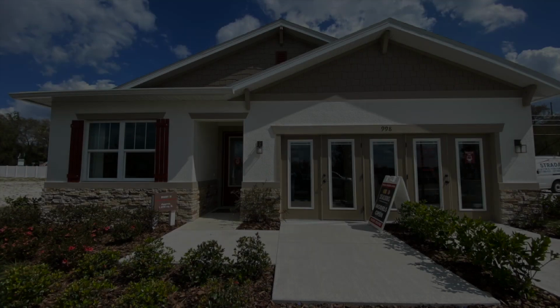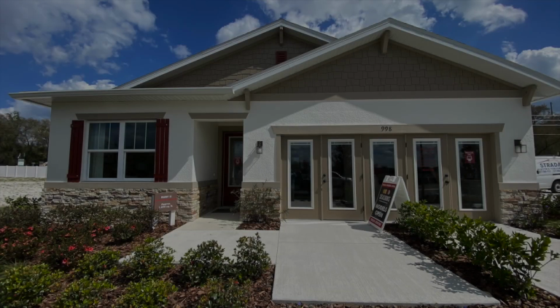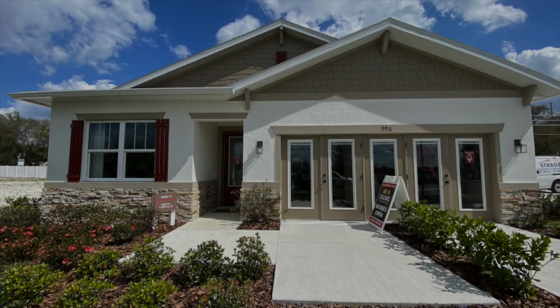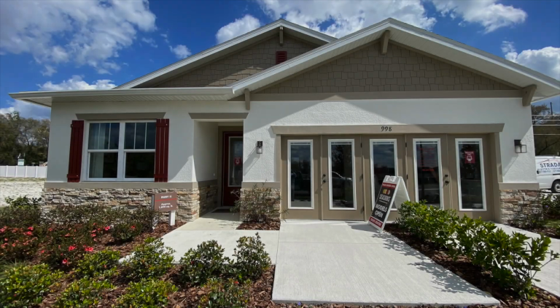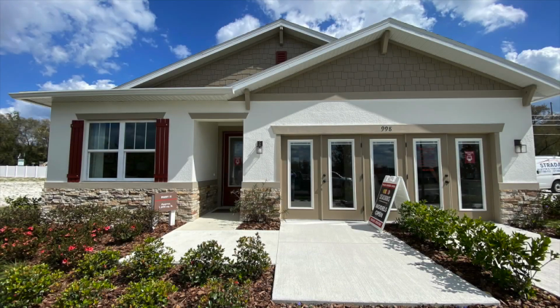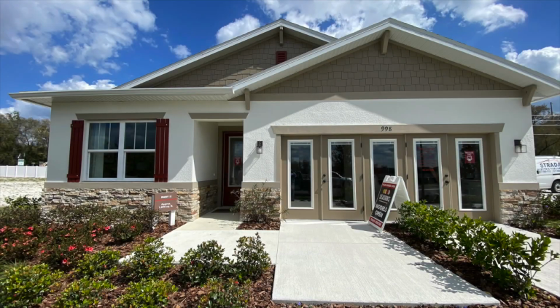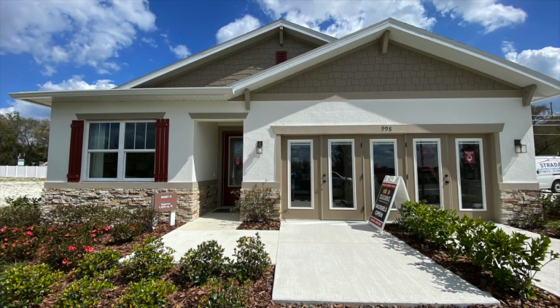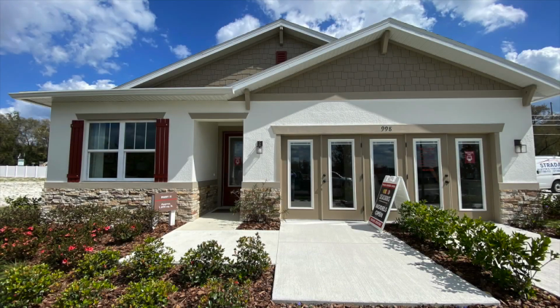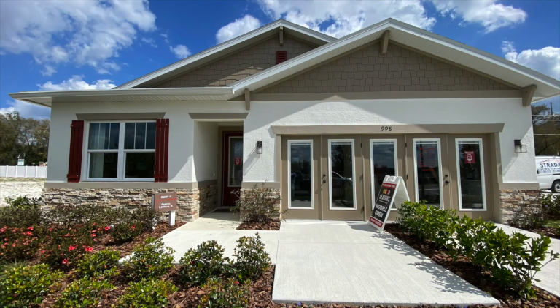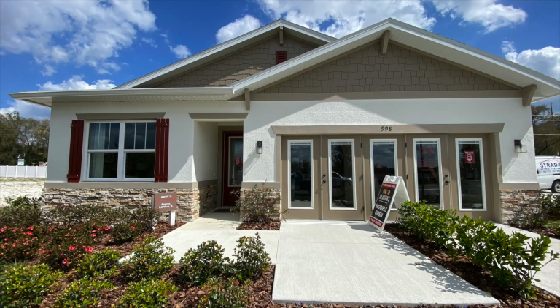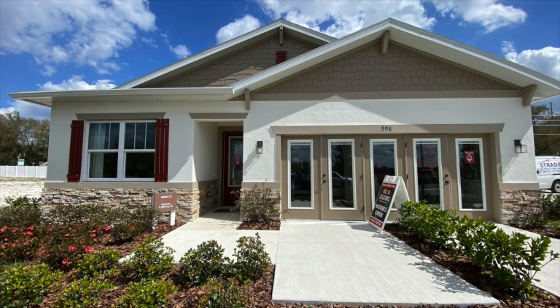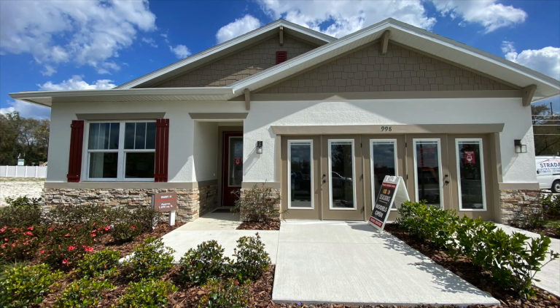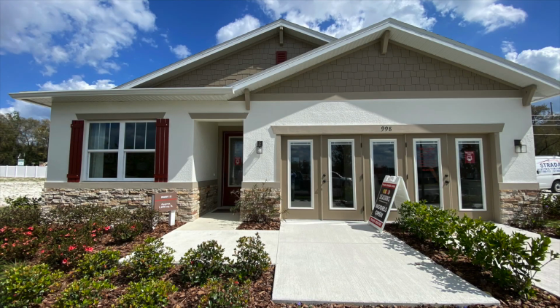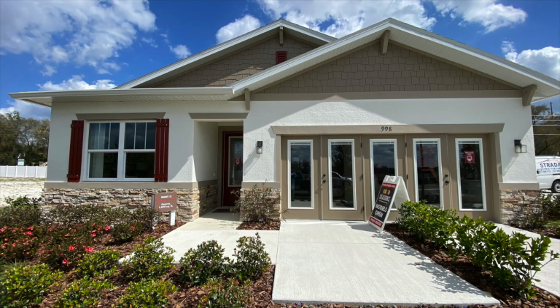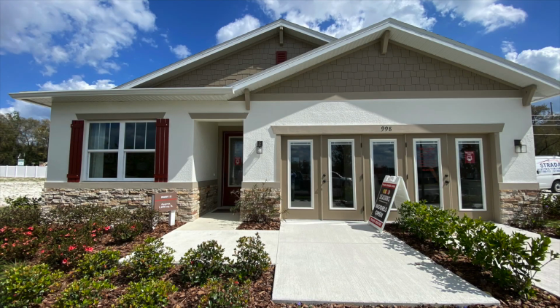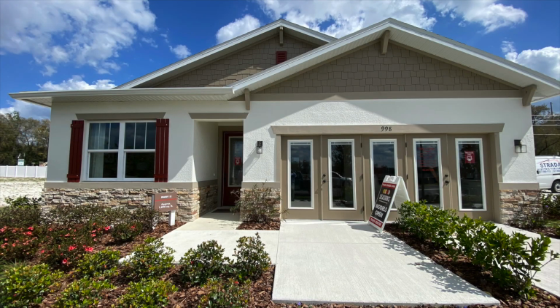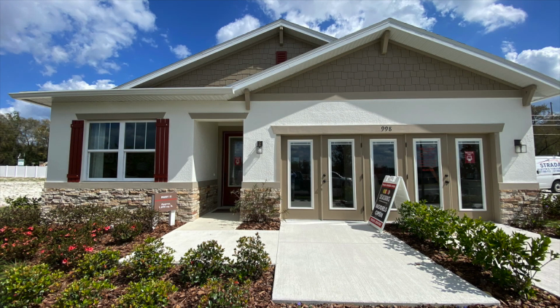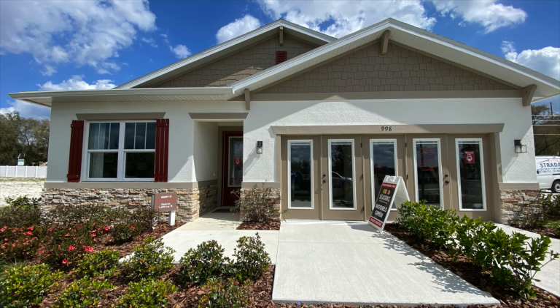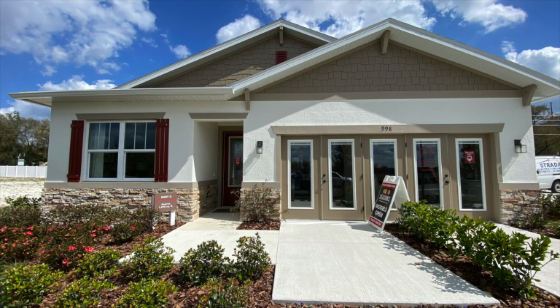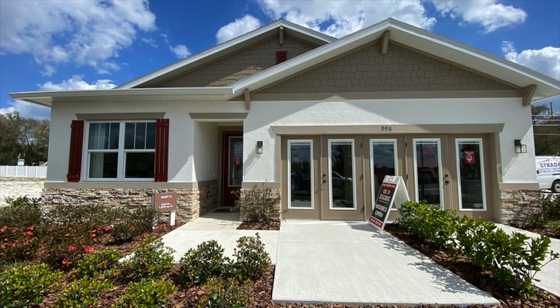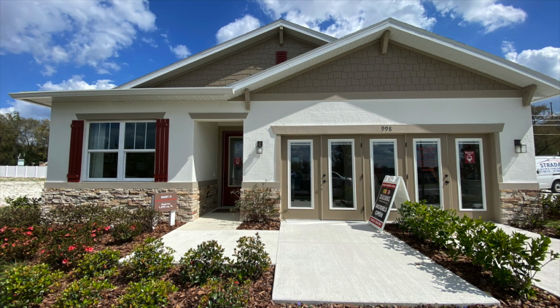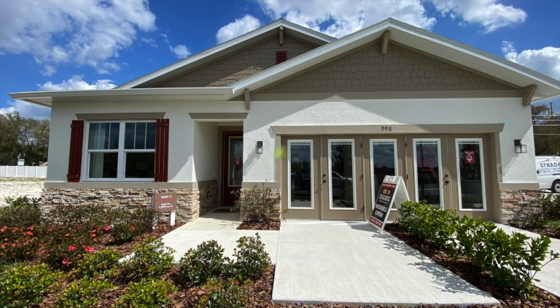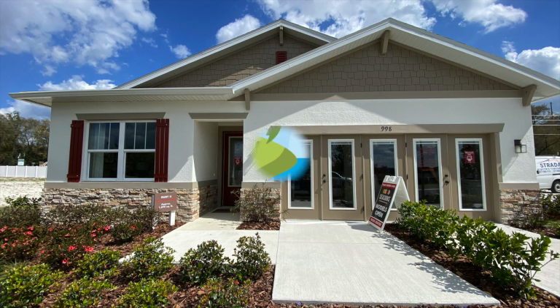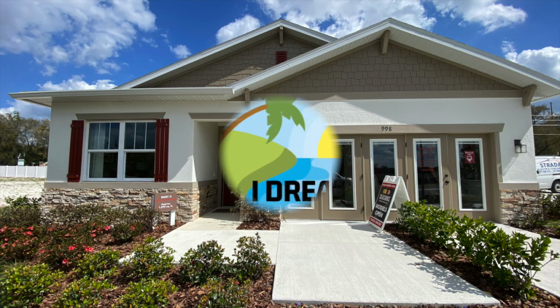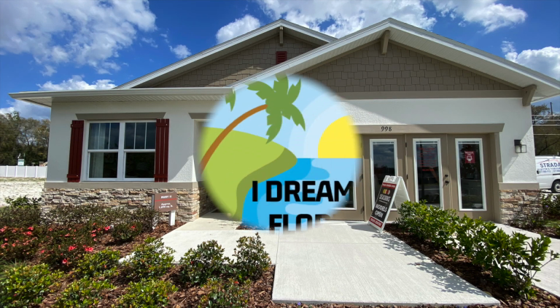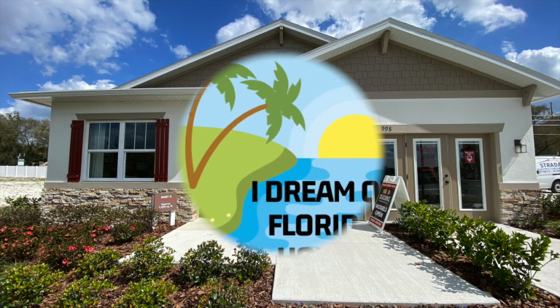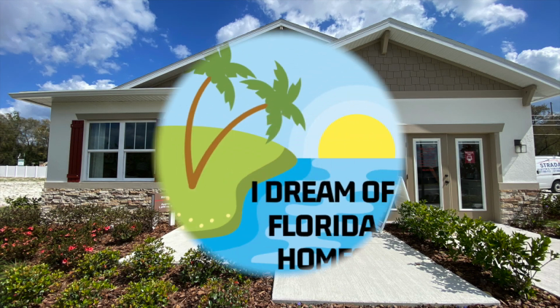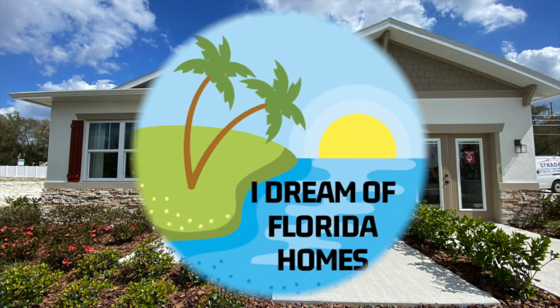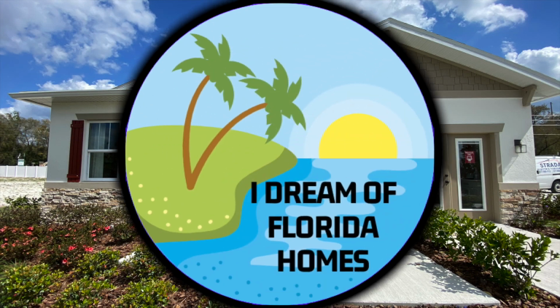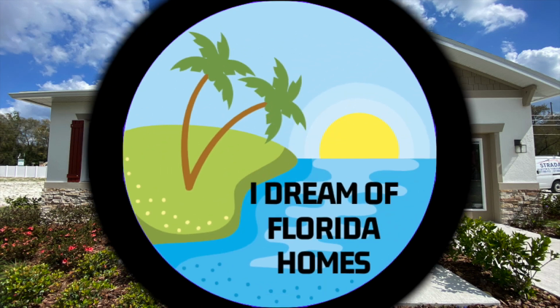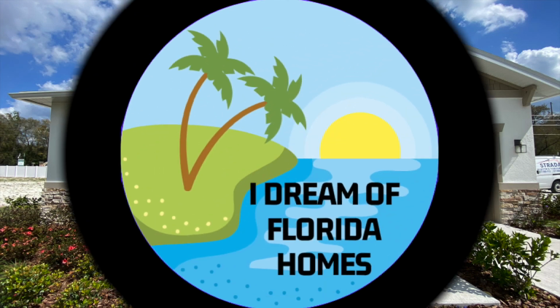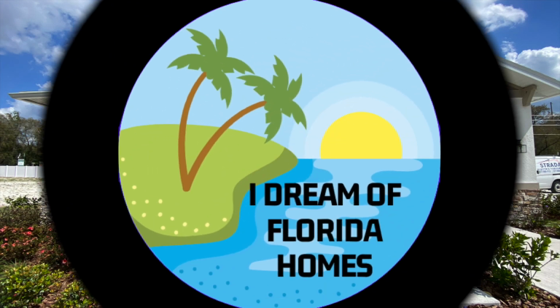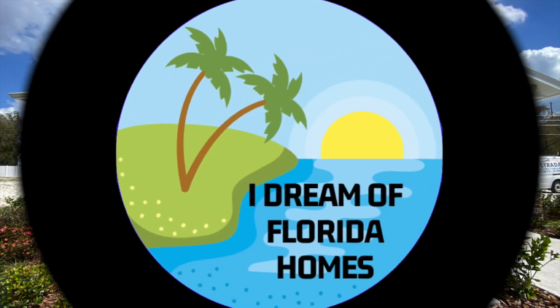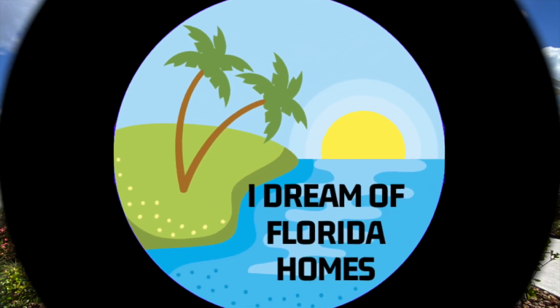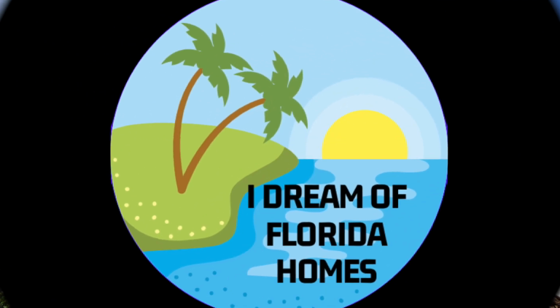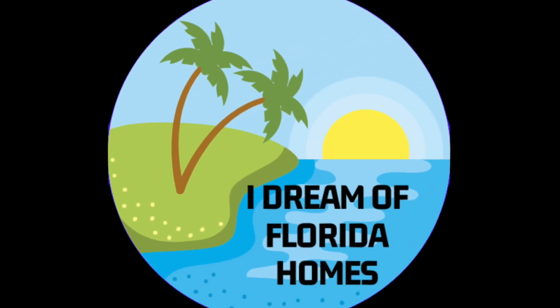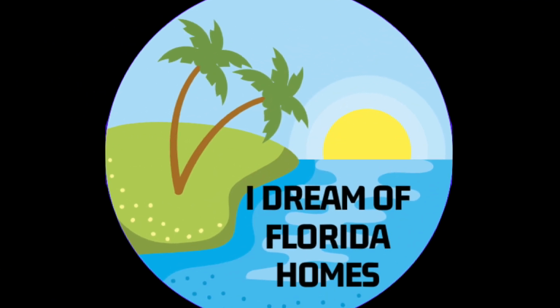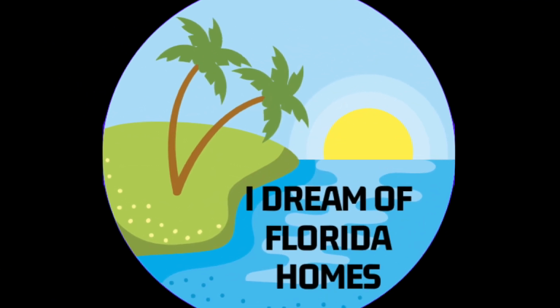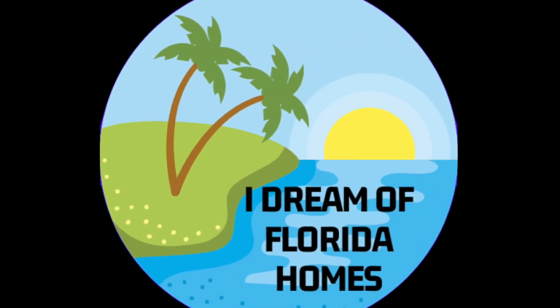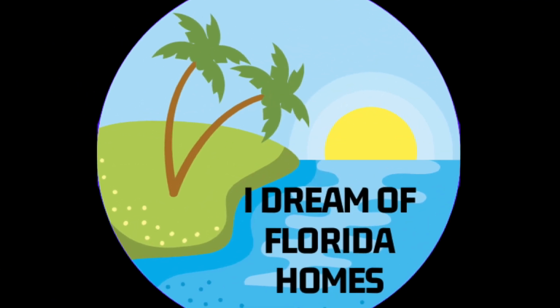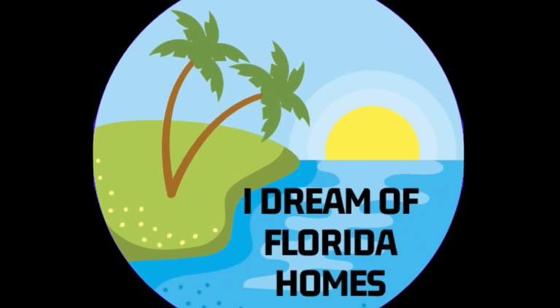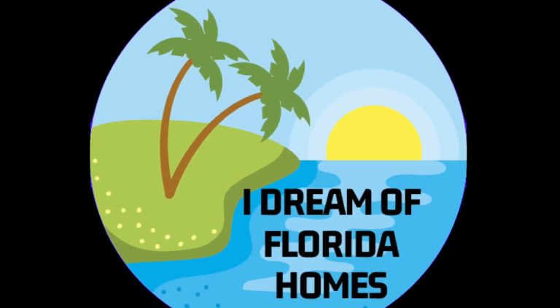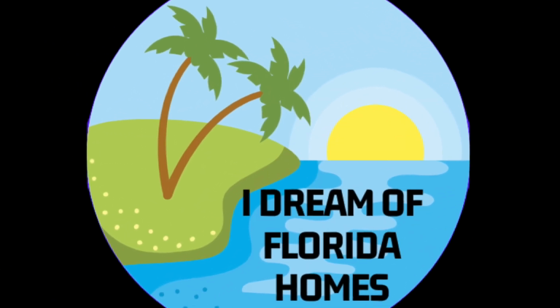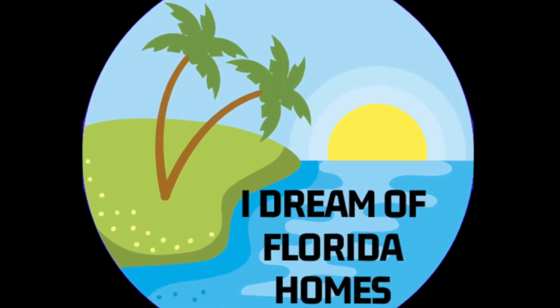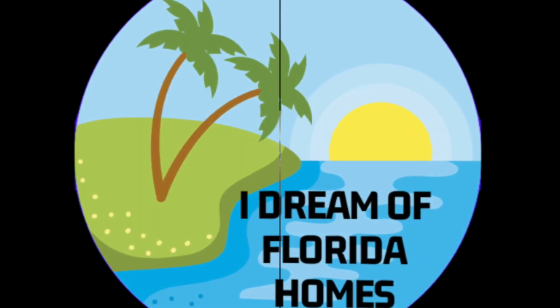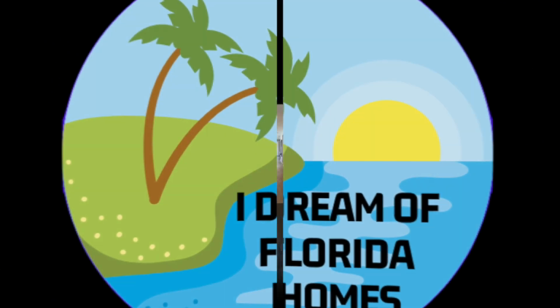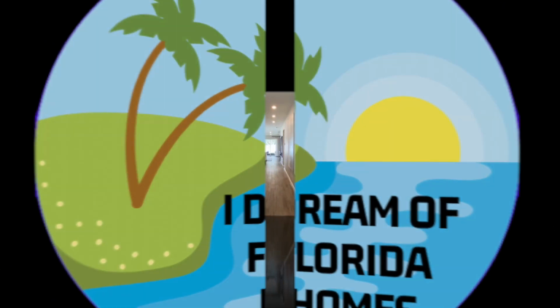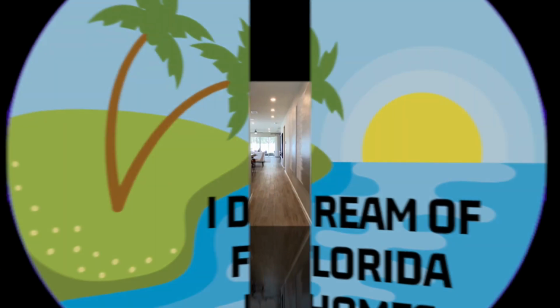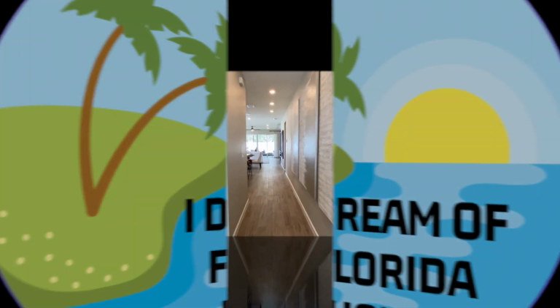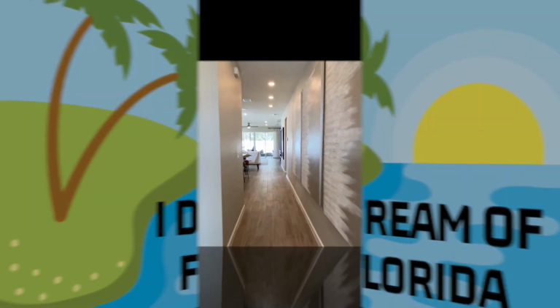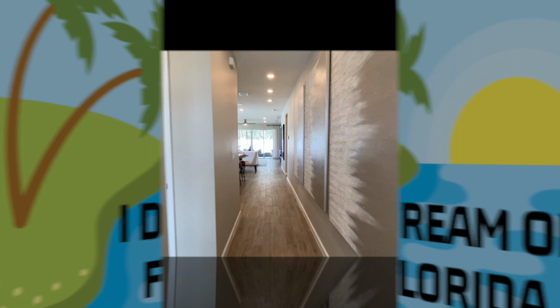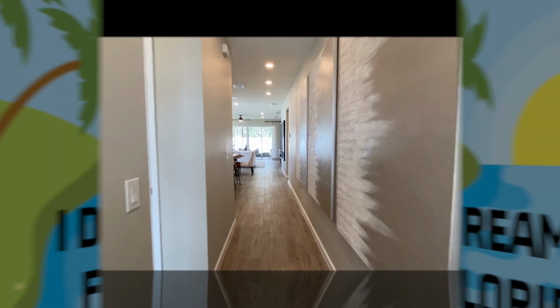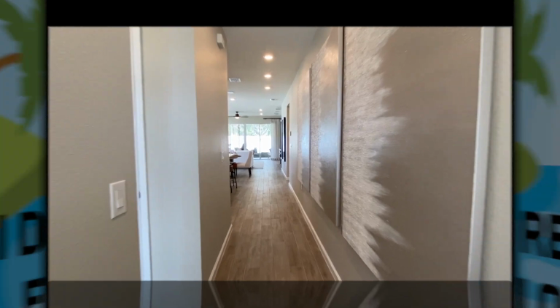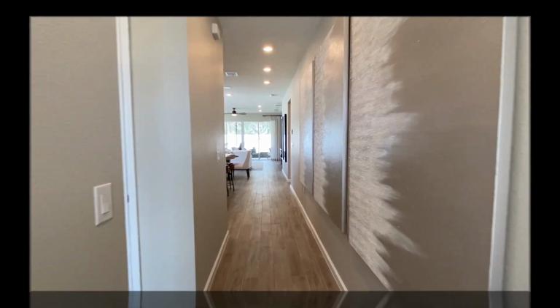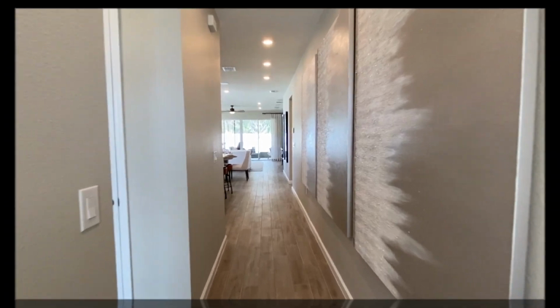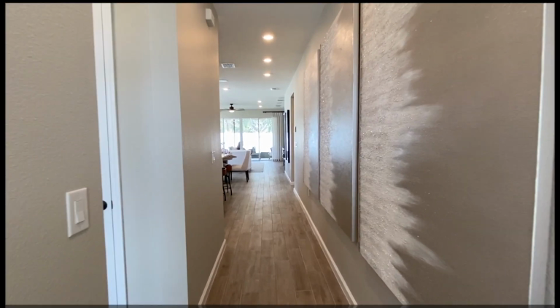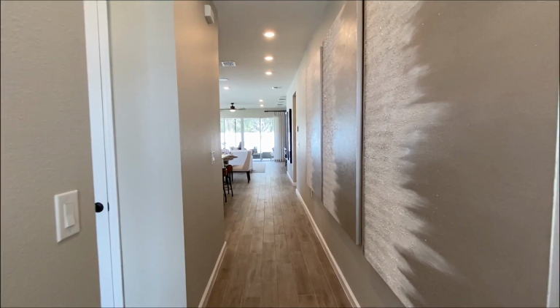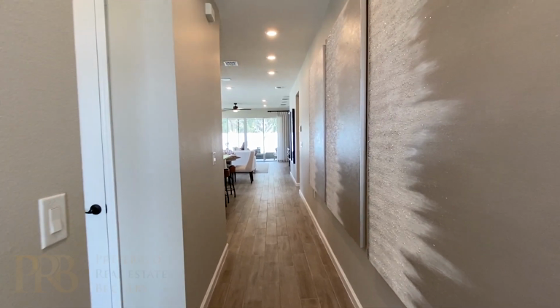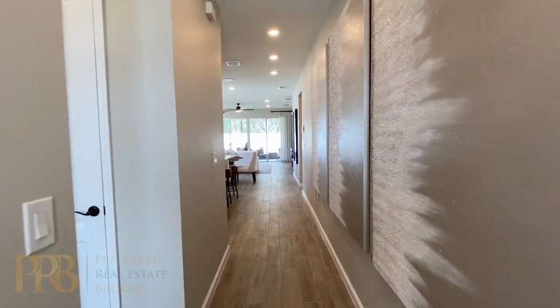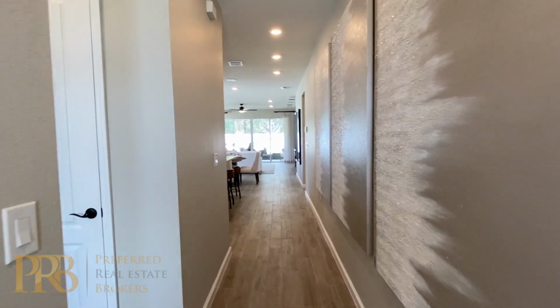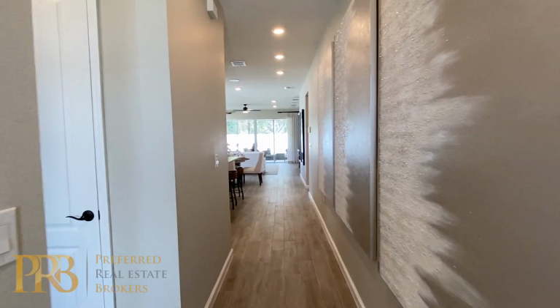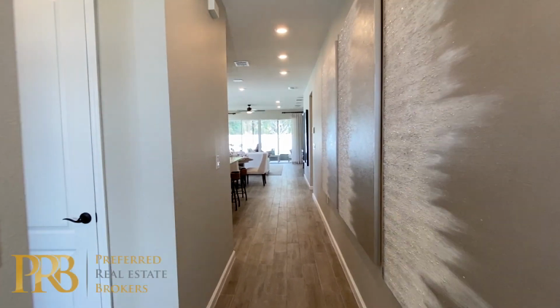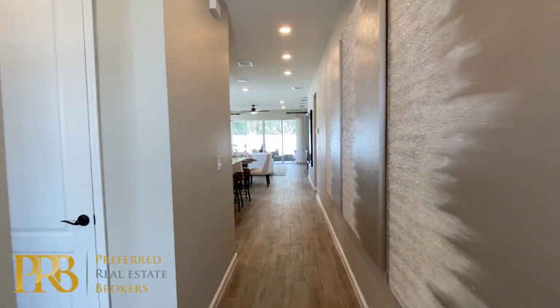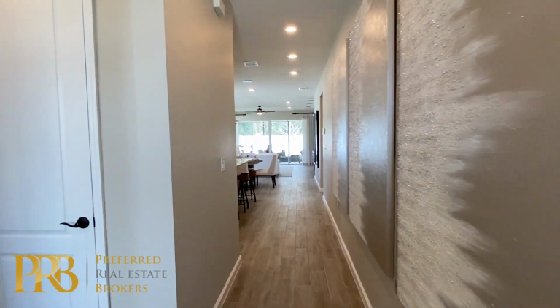Welcome to I Dream of Florida Homes. I am Neville Smith, Realtor with Preferred Real Estate Brokers, located in Central Florida.